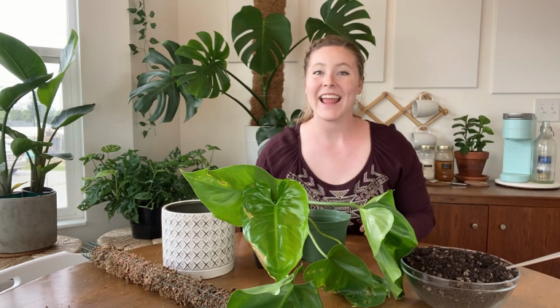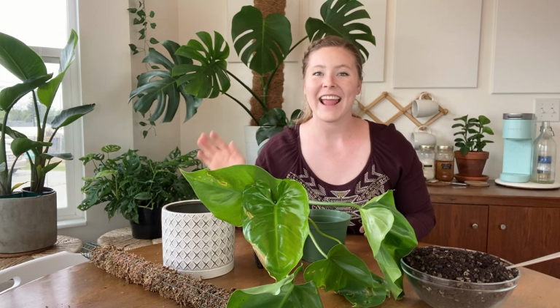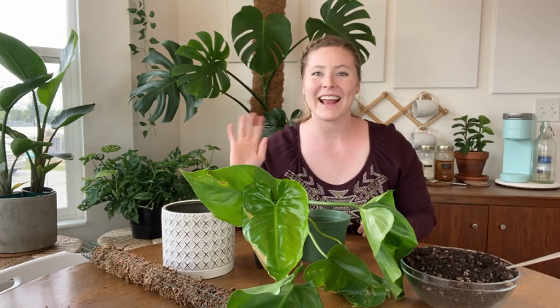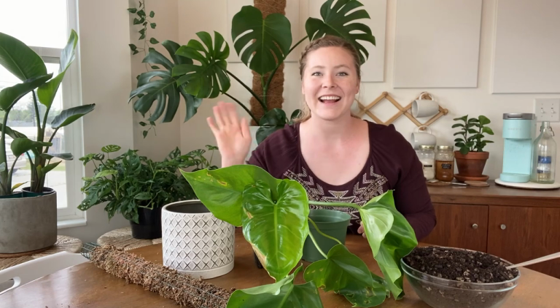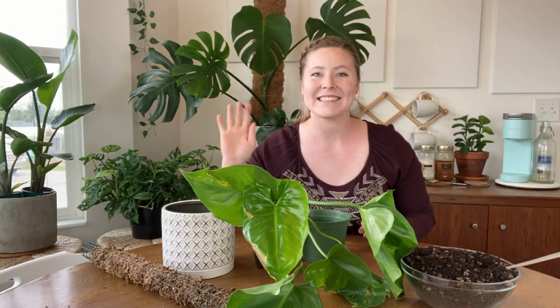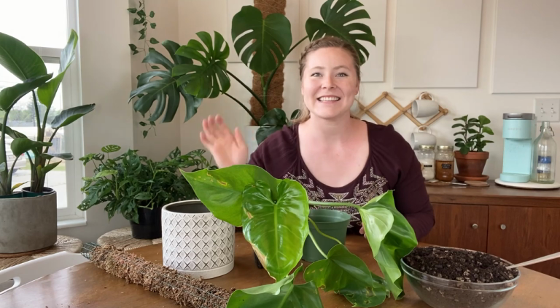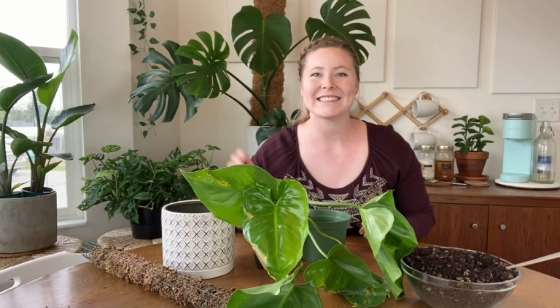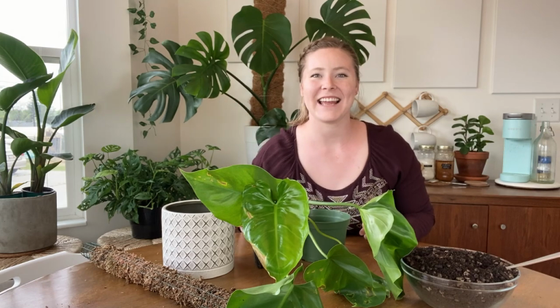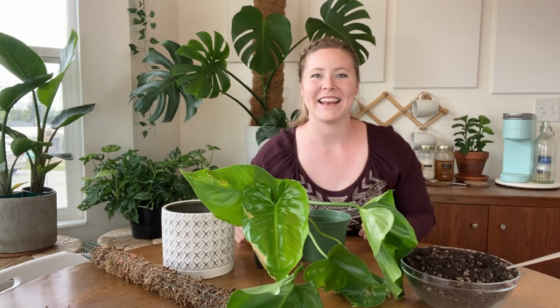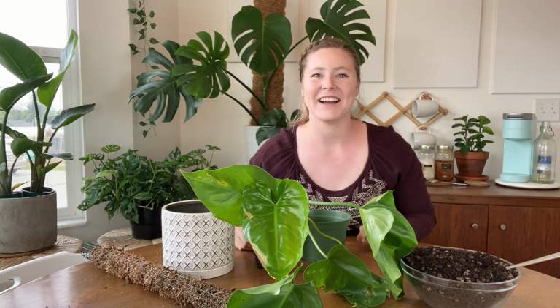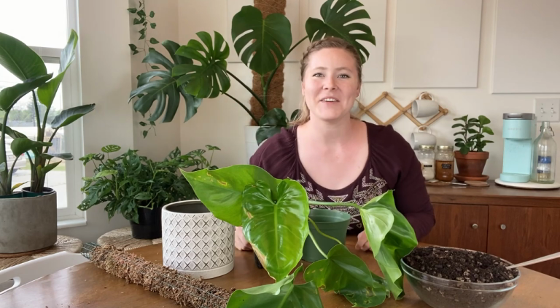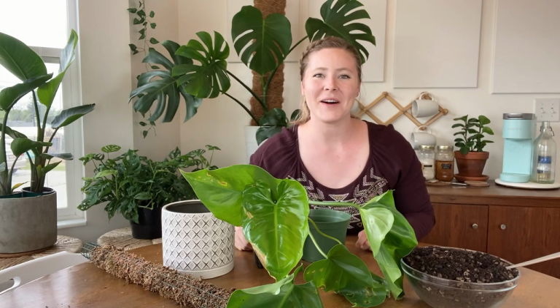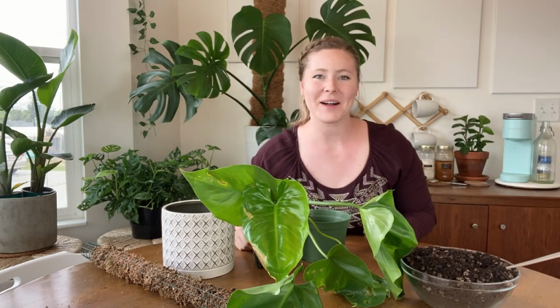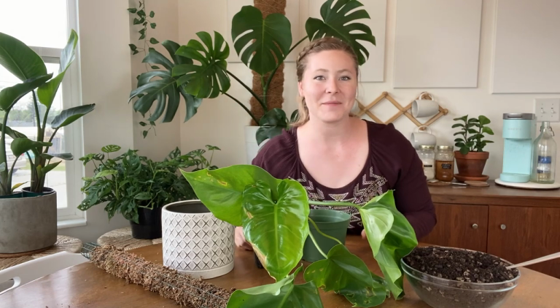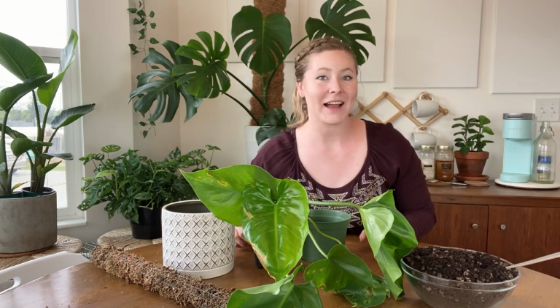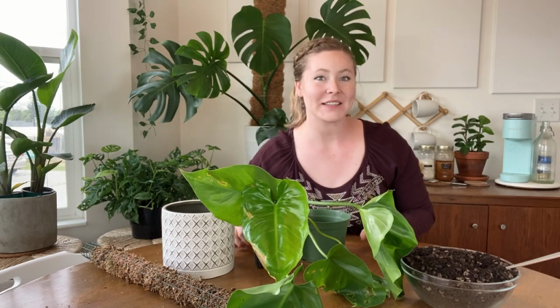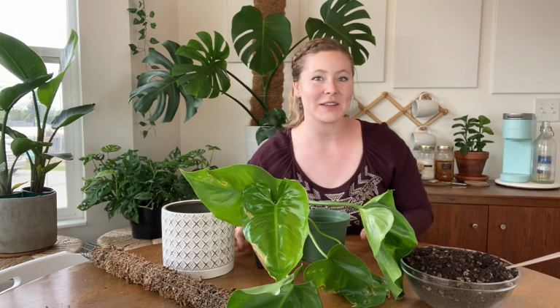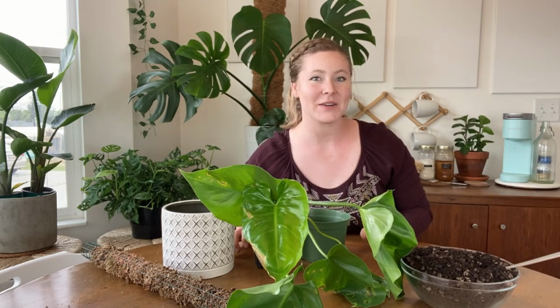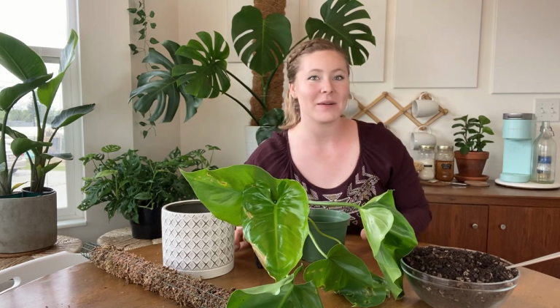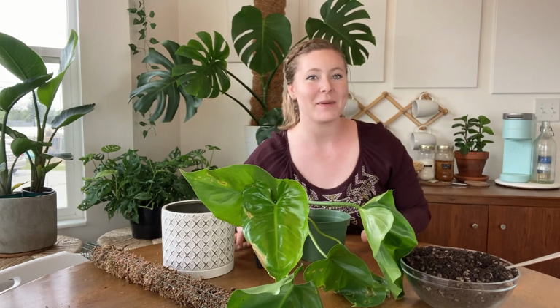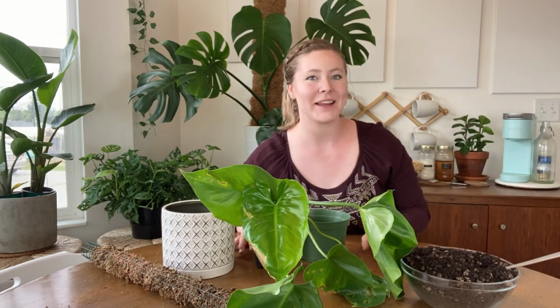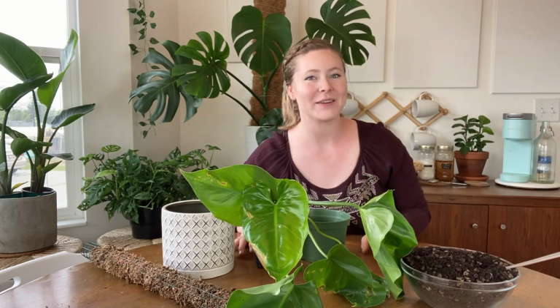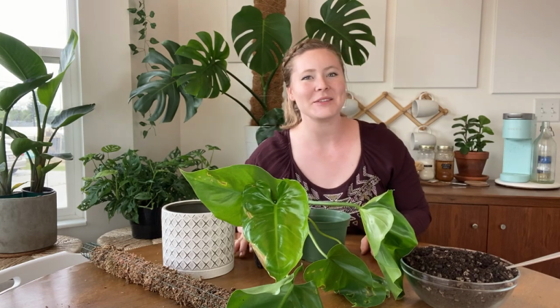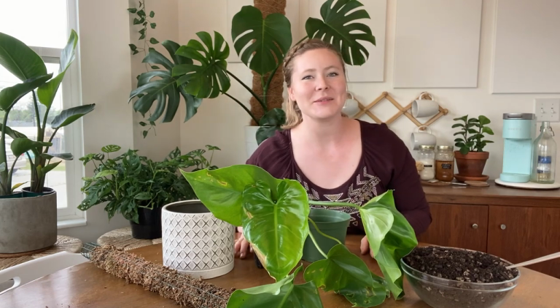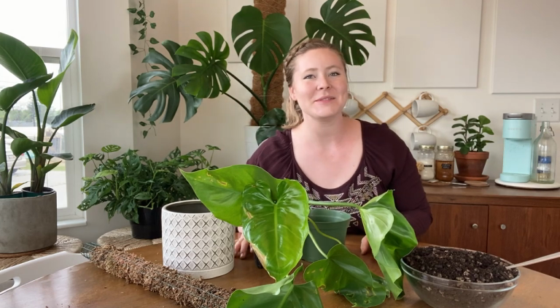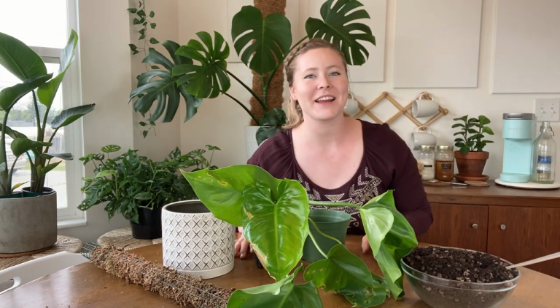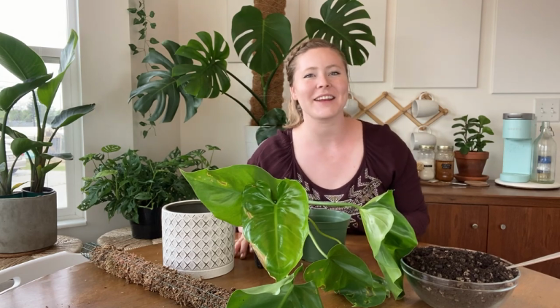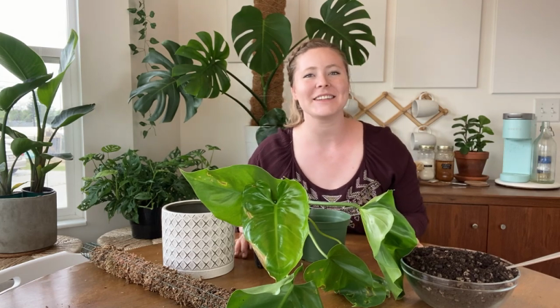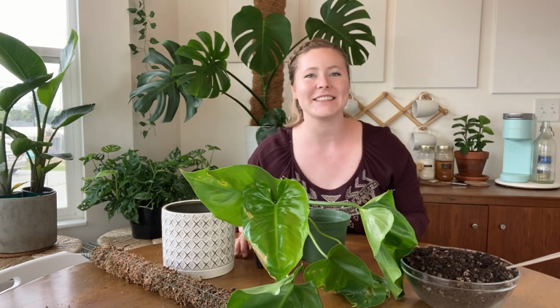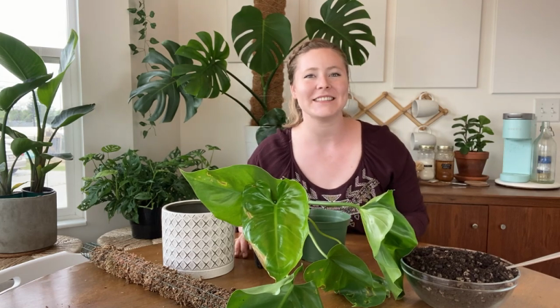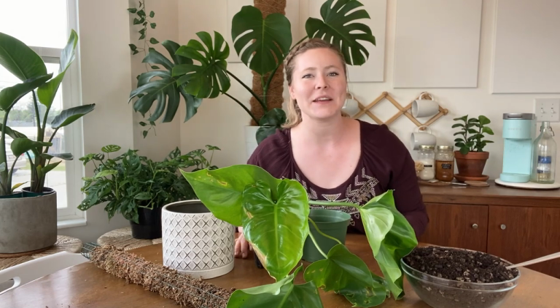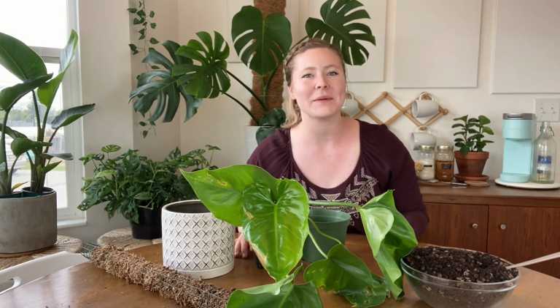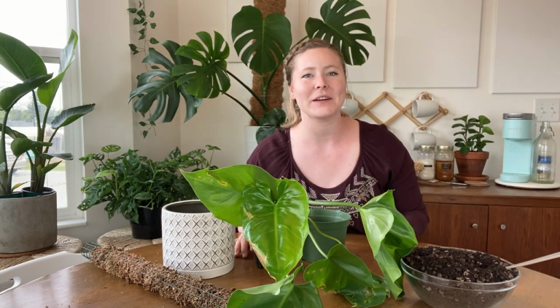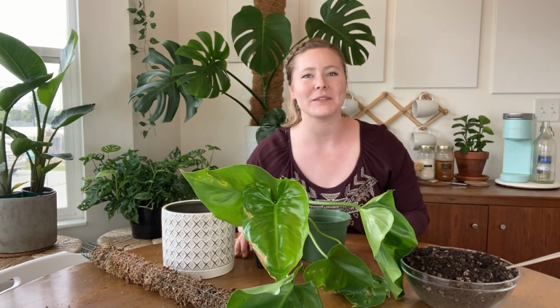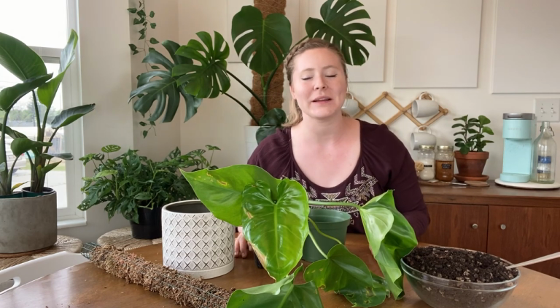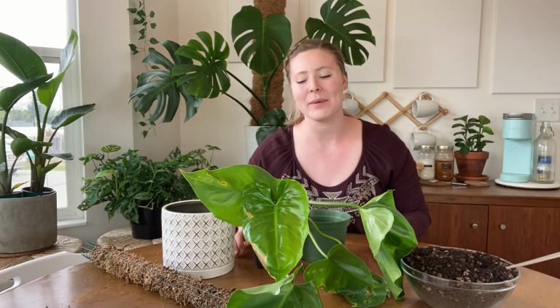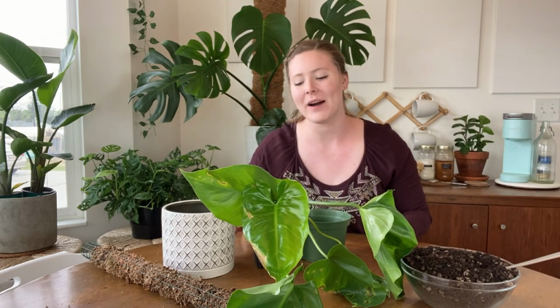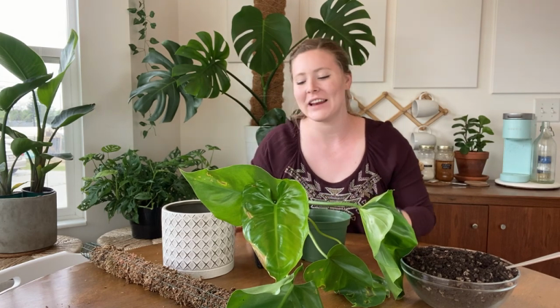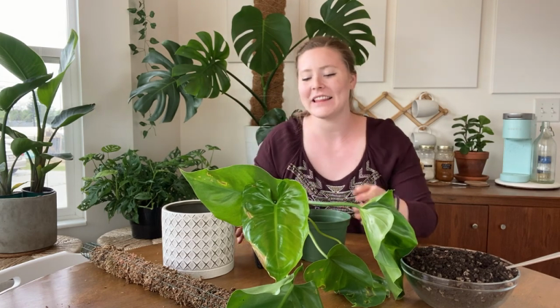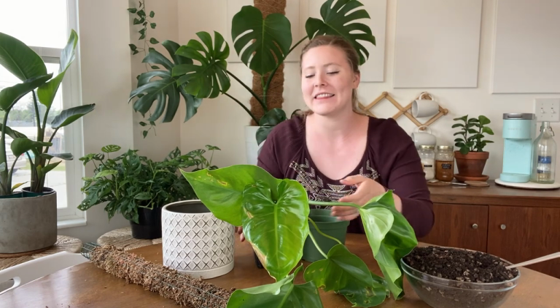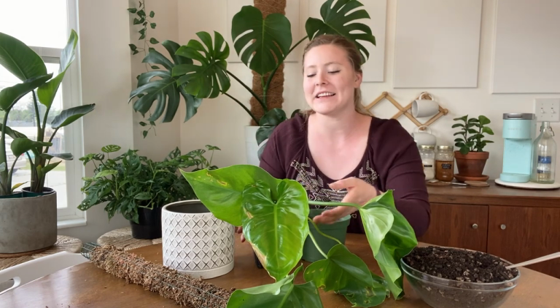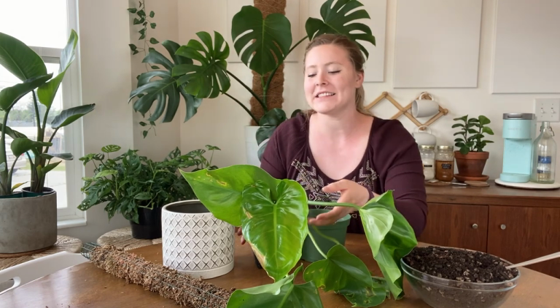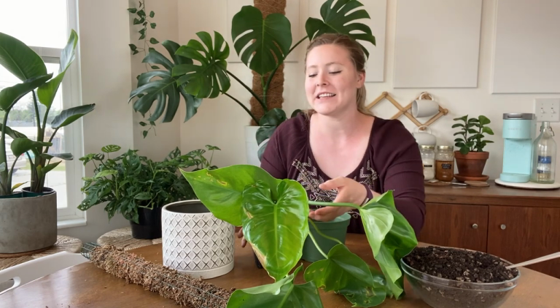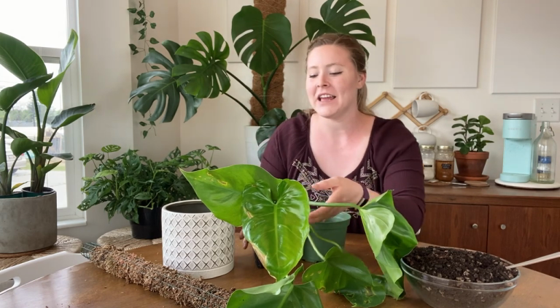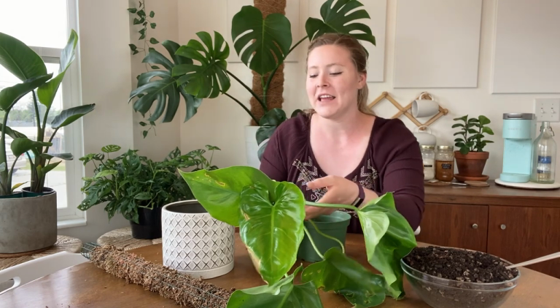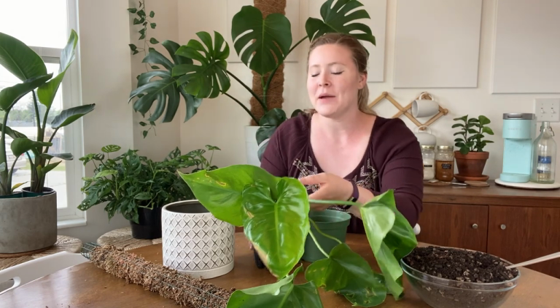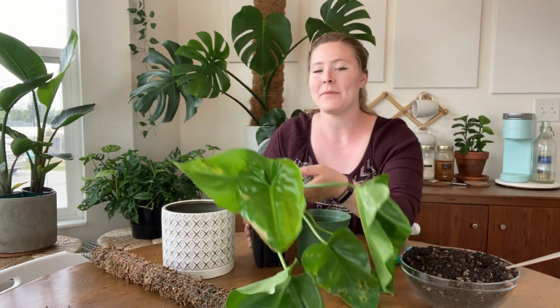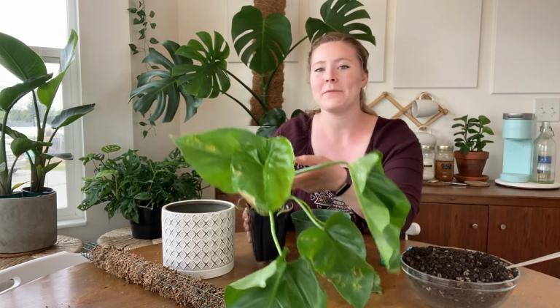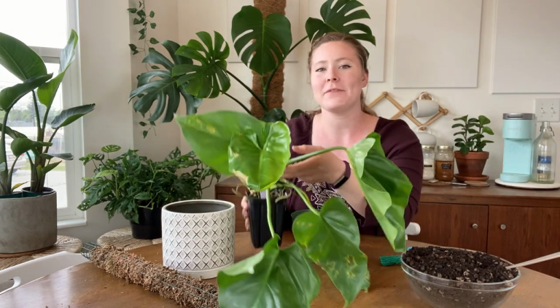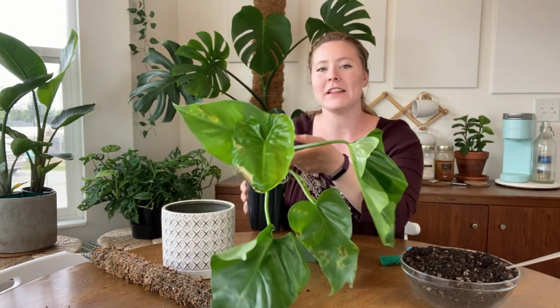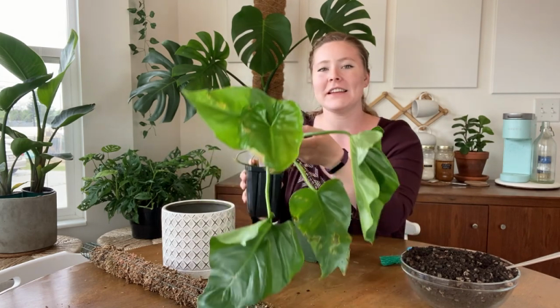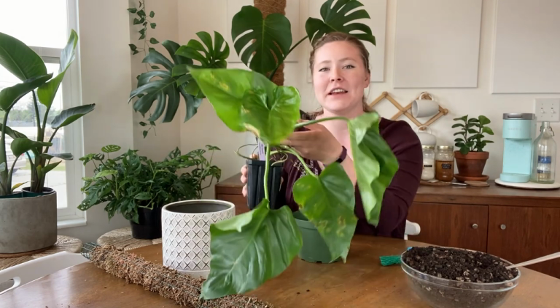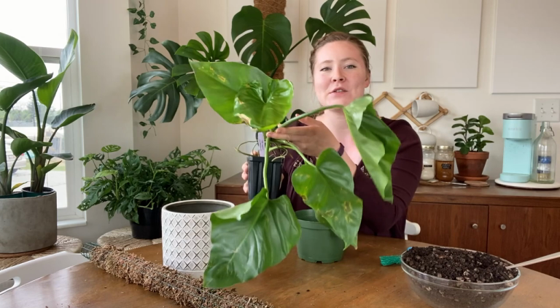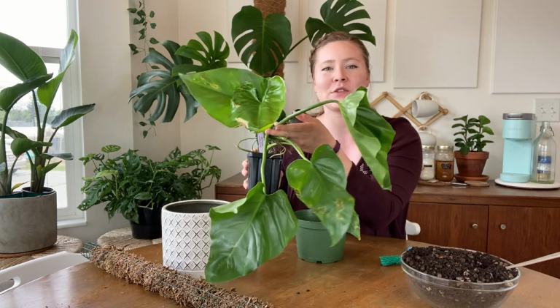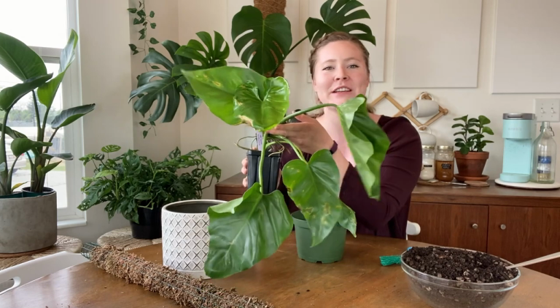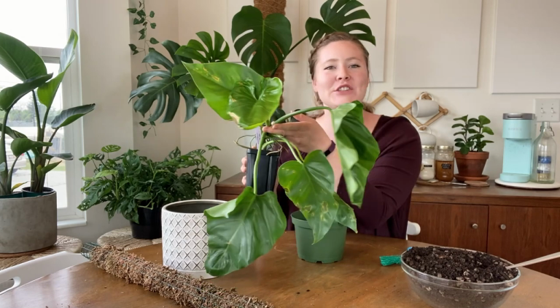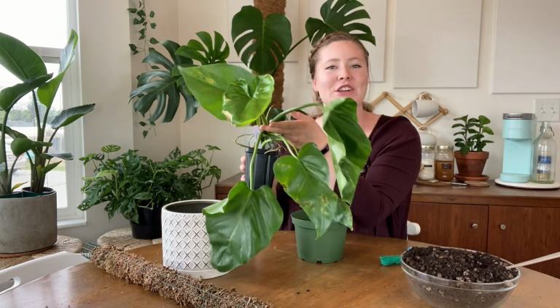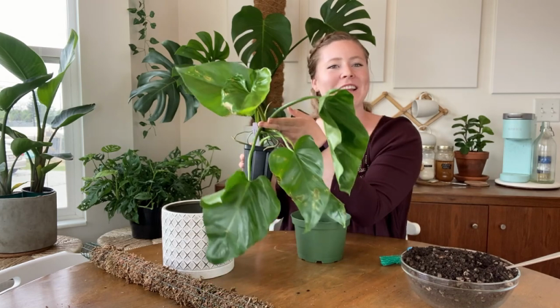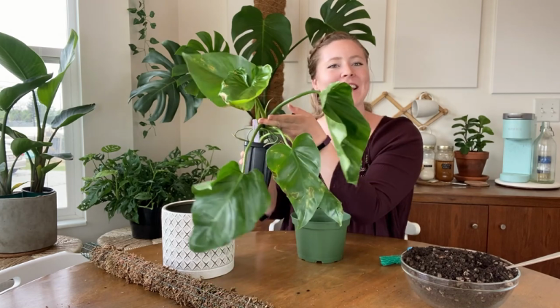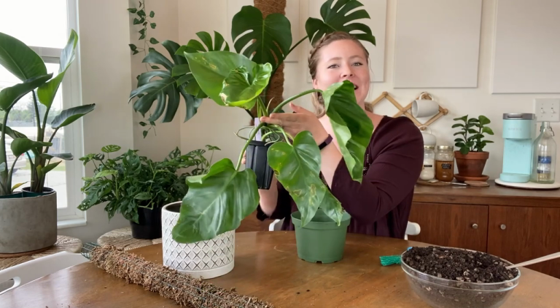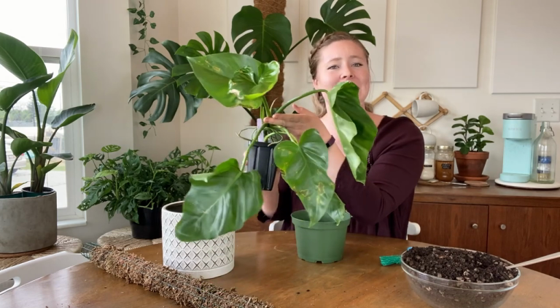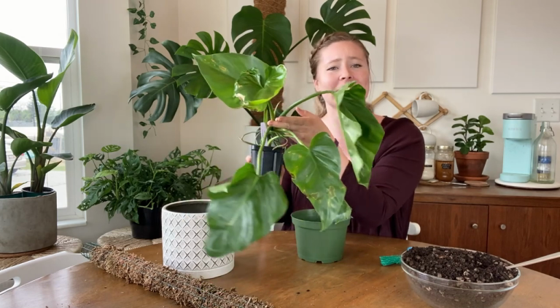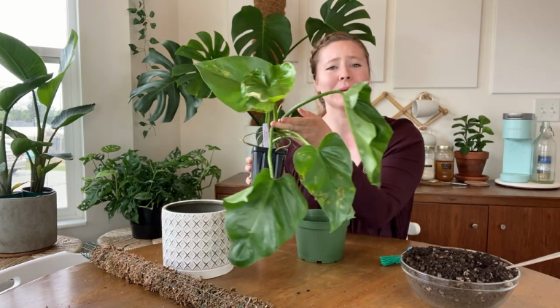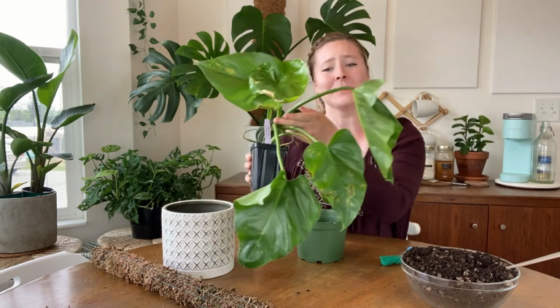Hey guys, it's Kenna. Welcome back to my YouTube channel. Today we are repotting this philodendron giganteum.